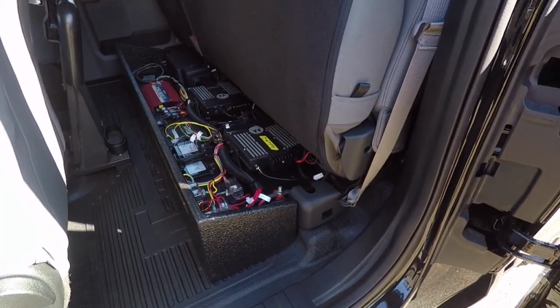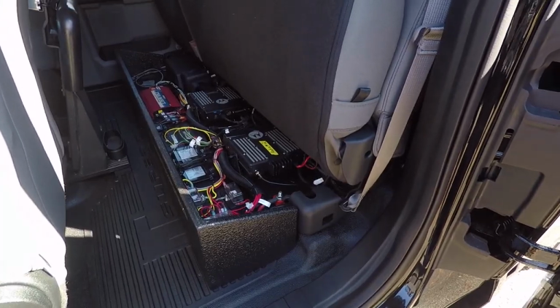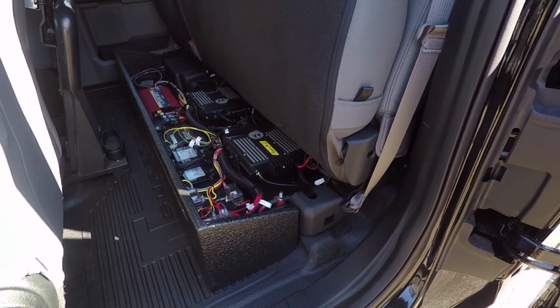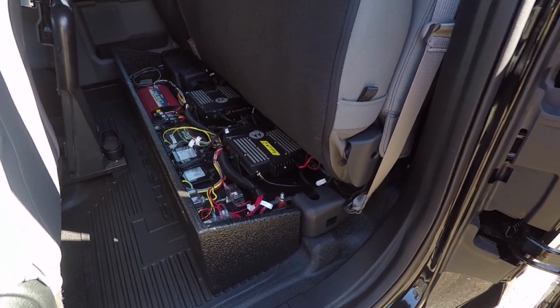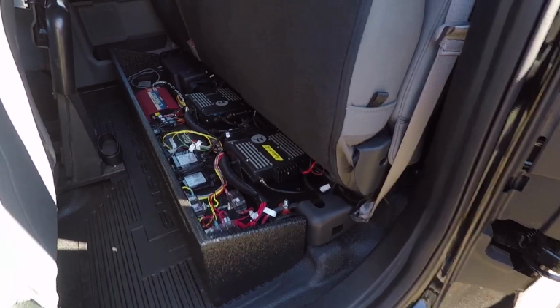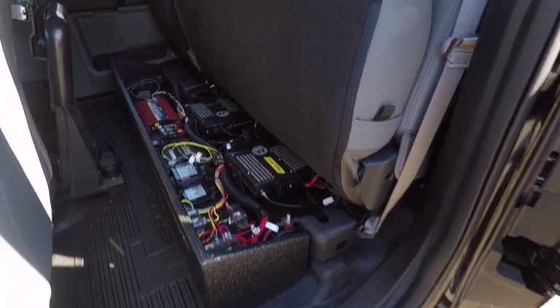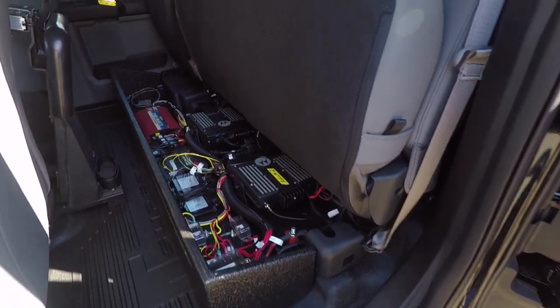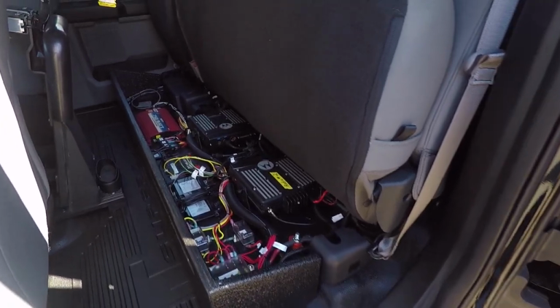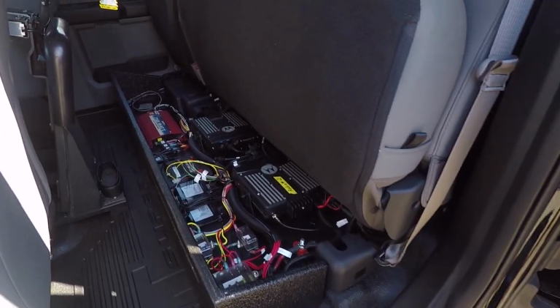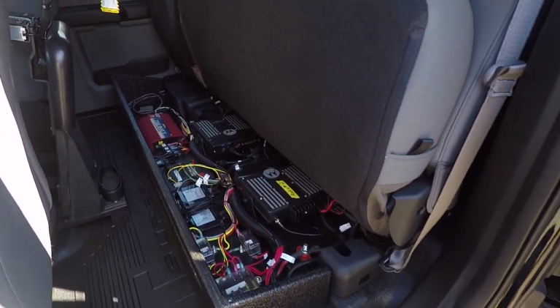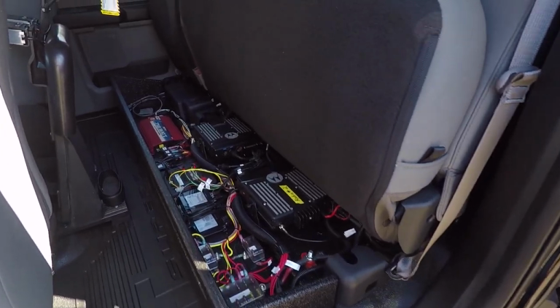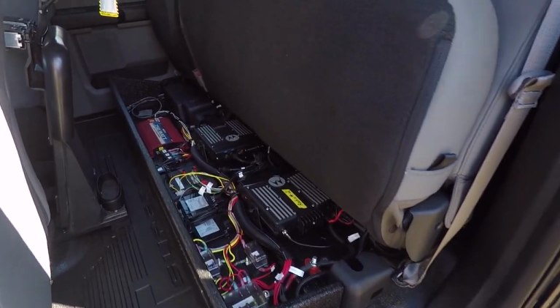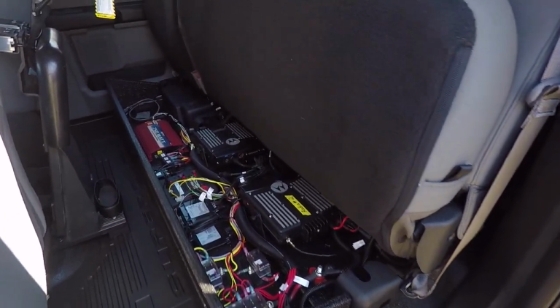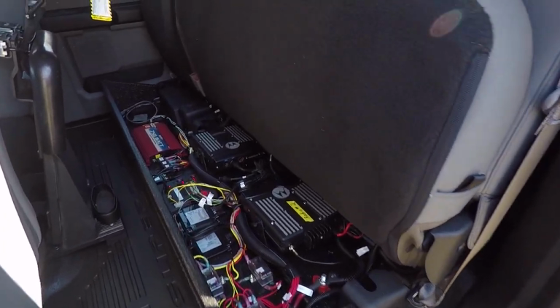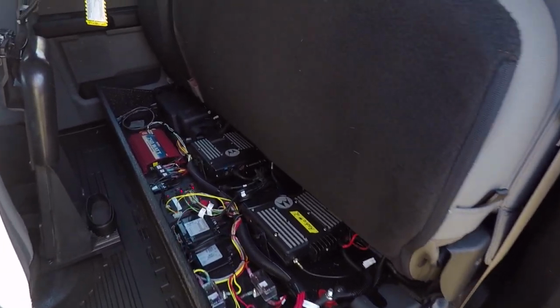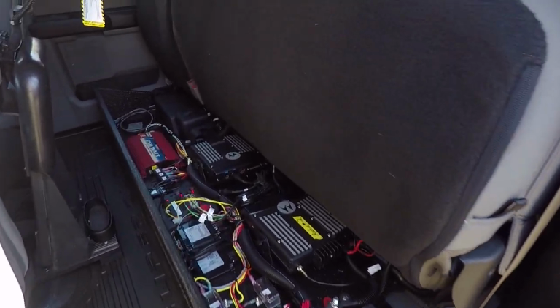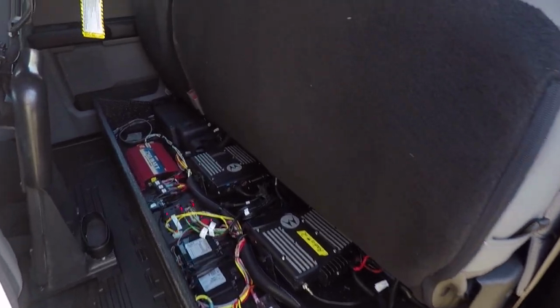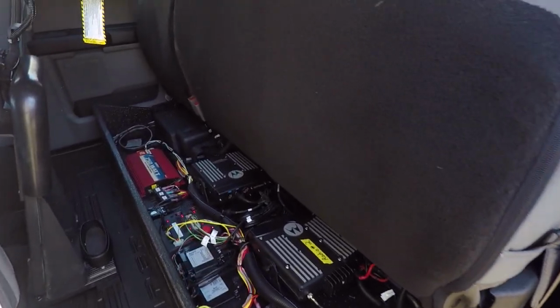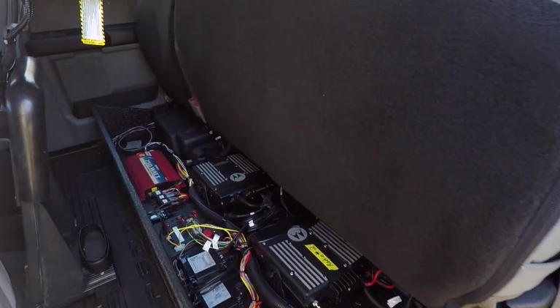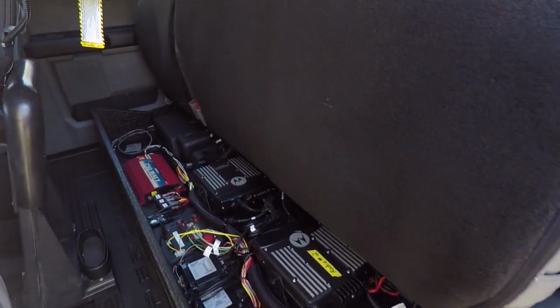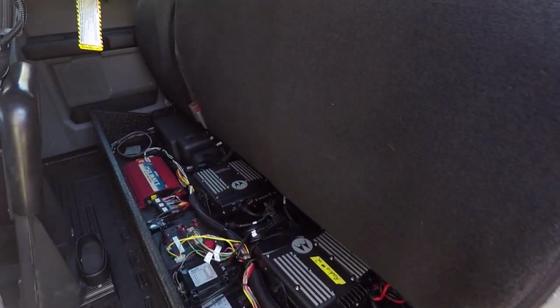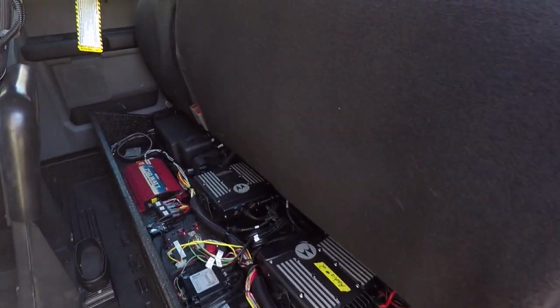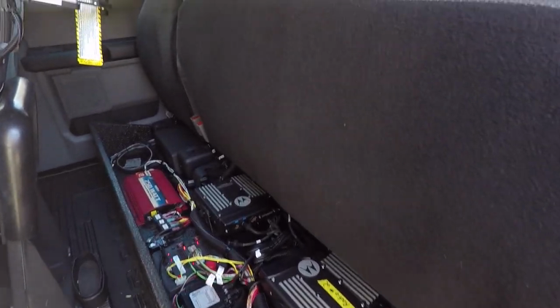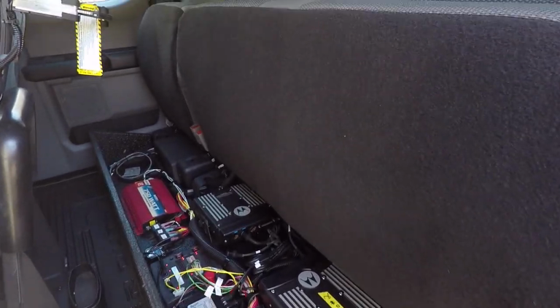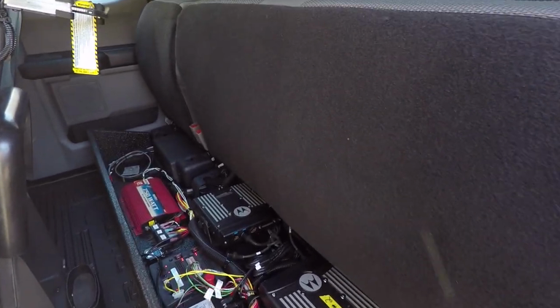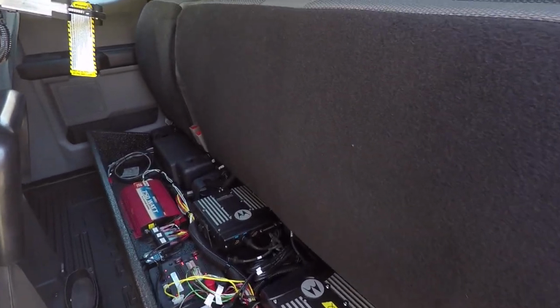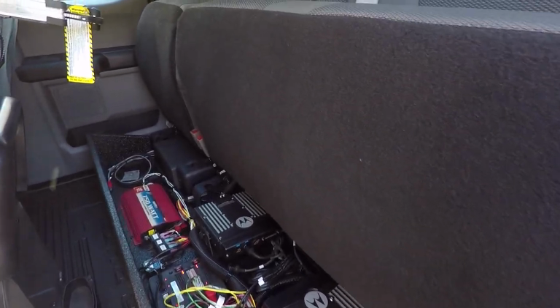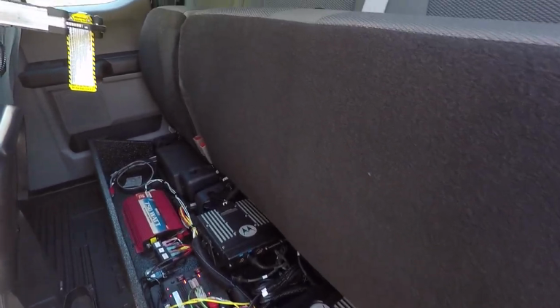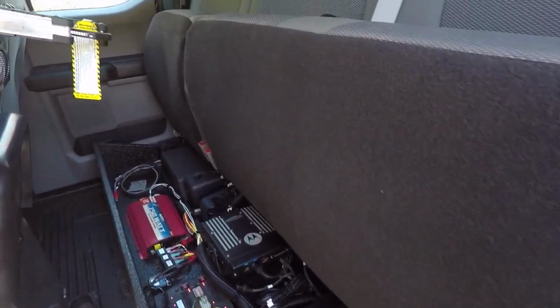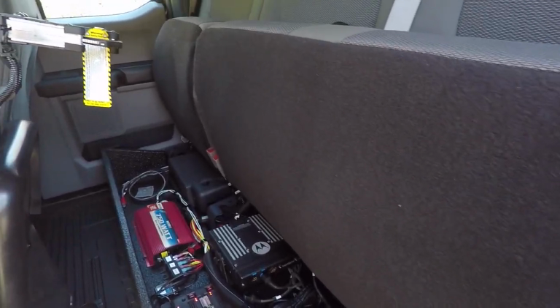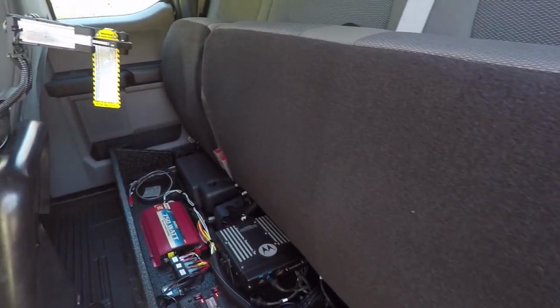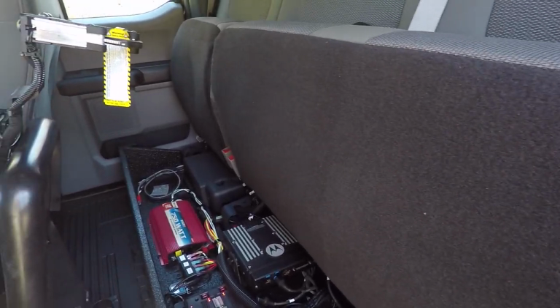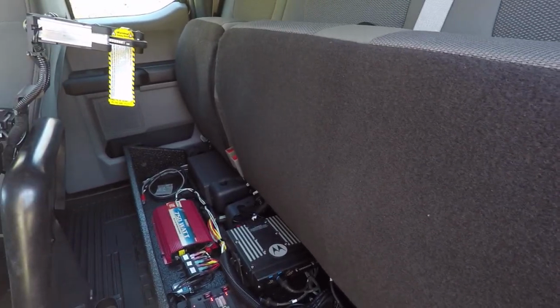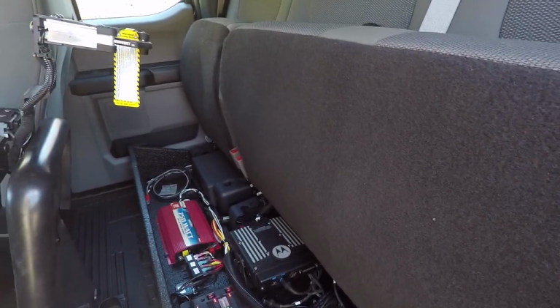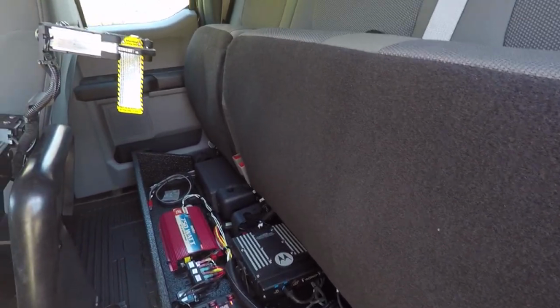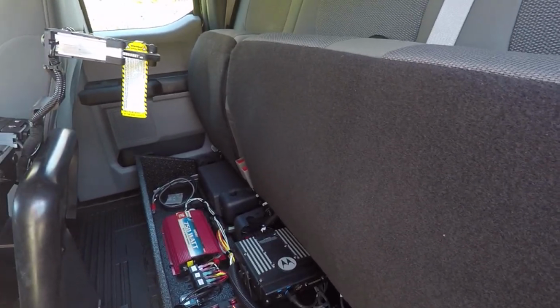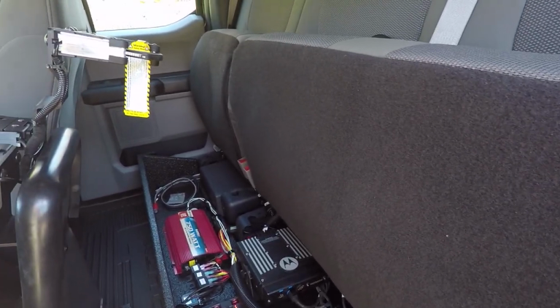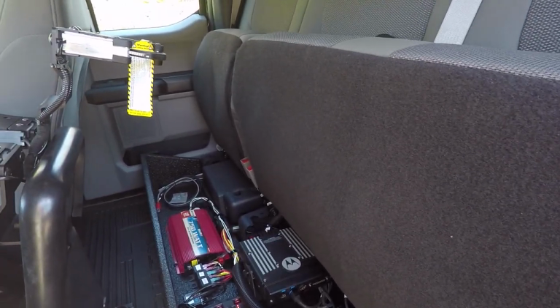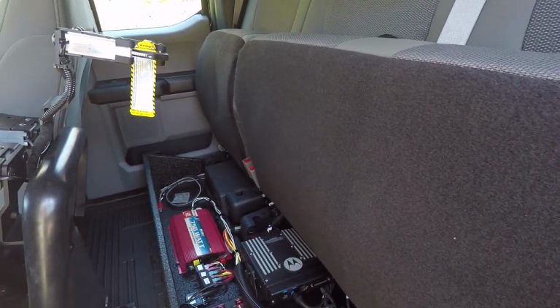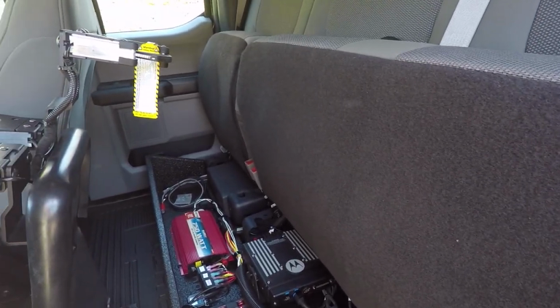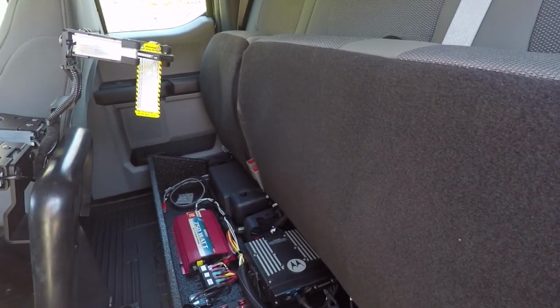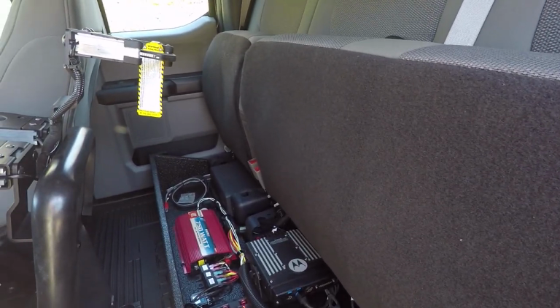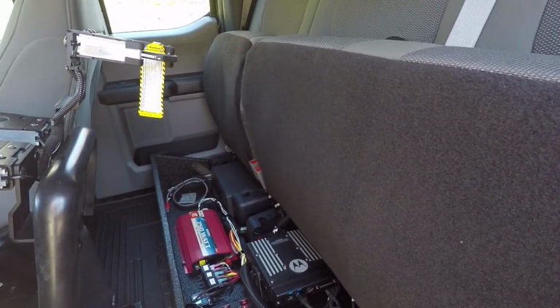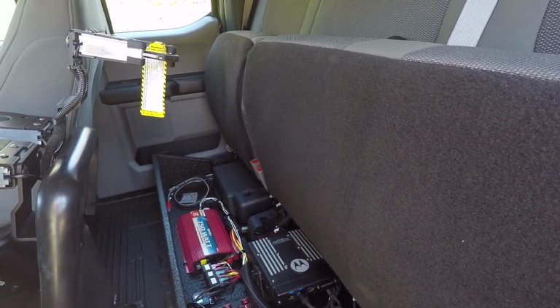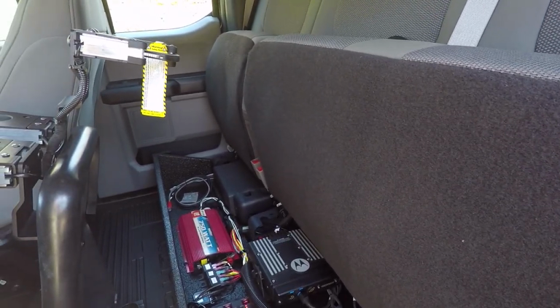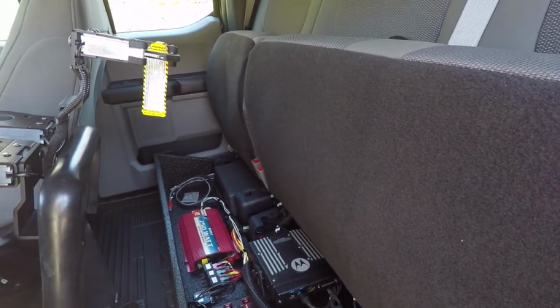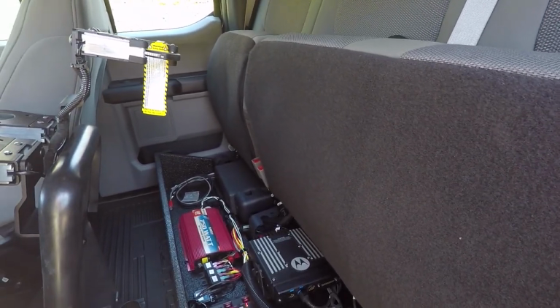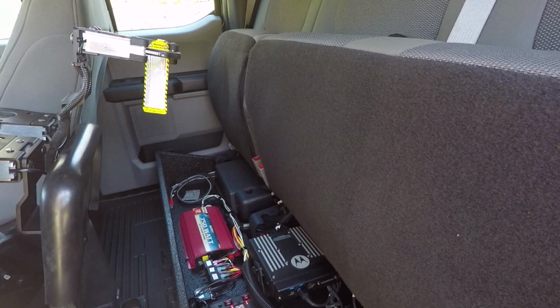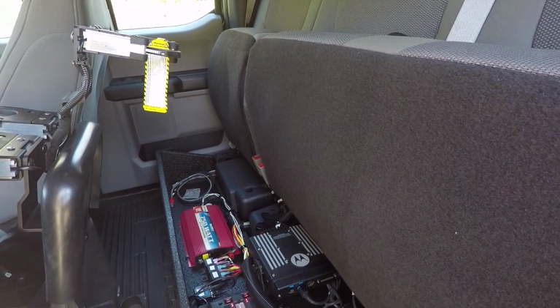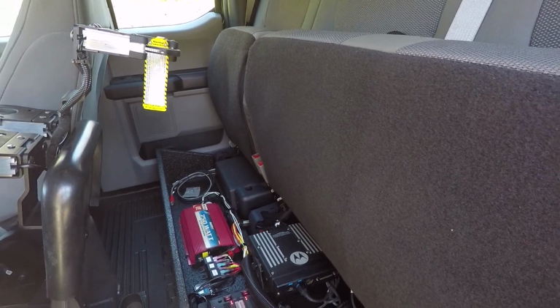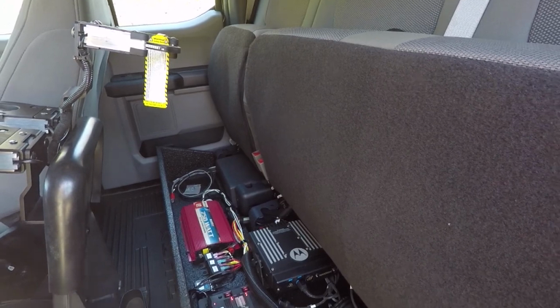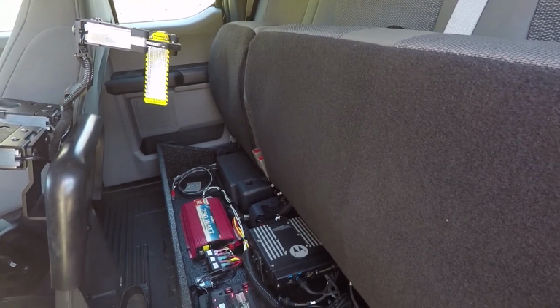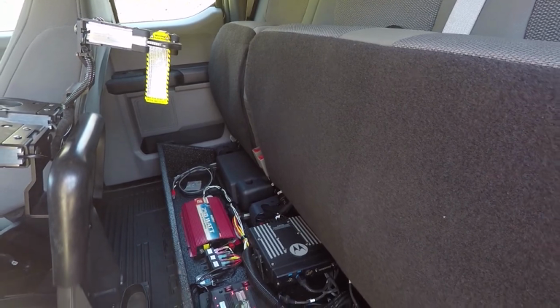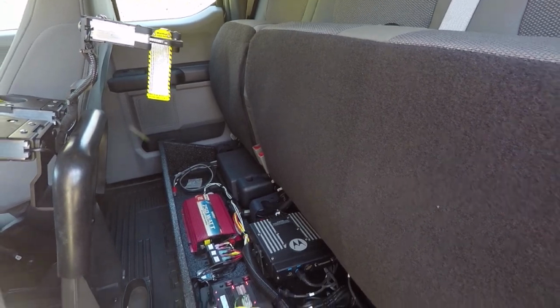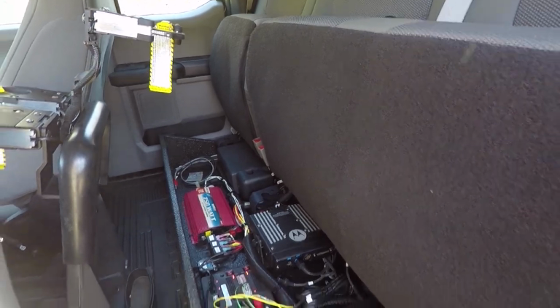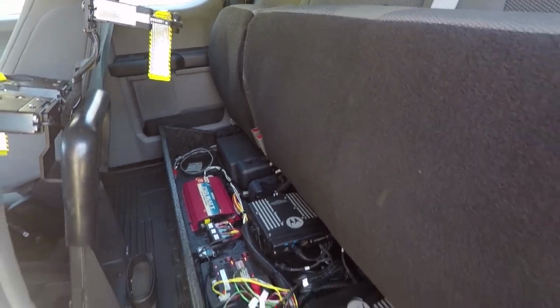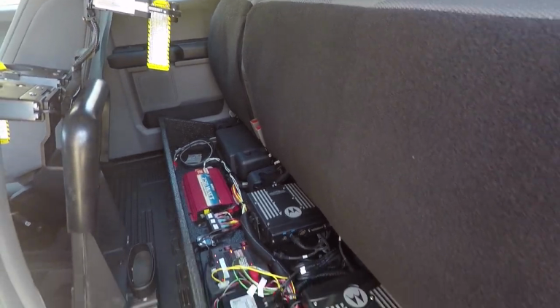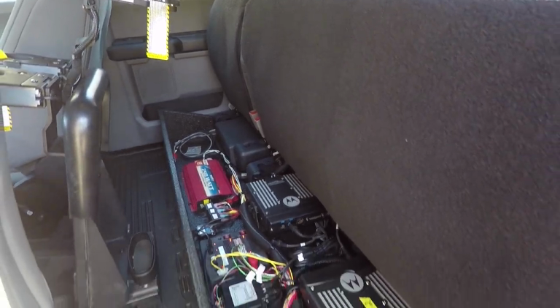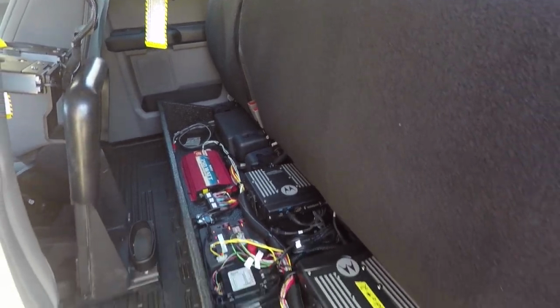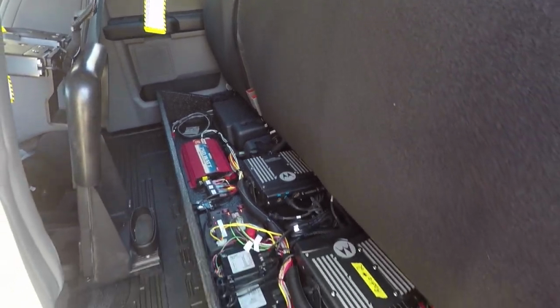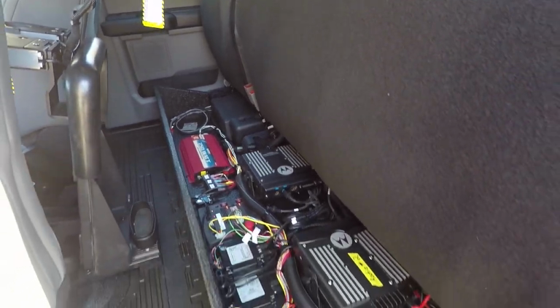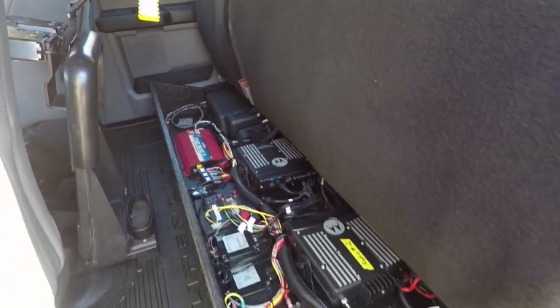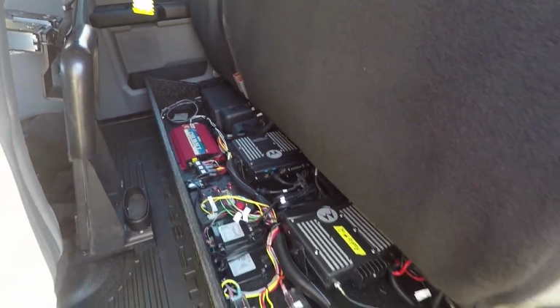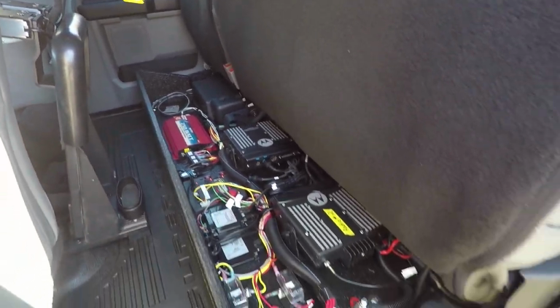Underneath the back, we have a custom electronics enclosure. This houses their inverters, their modem, the blueprint components, and the radio chassis.